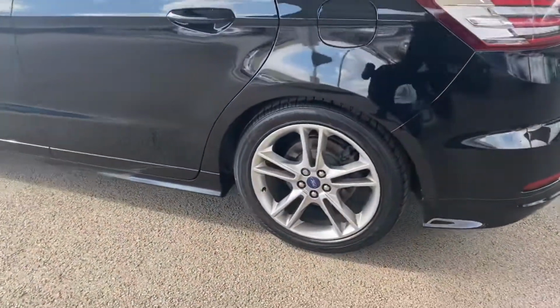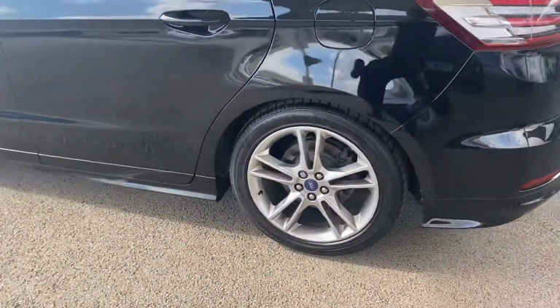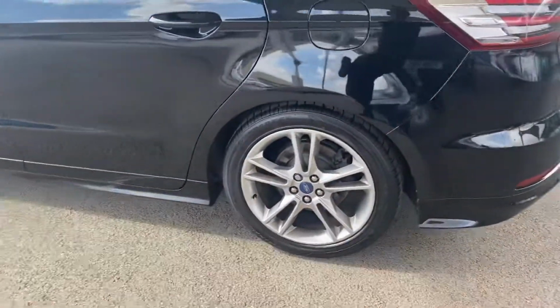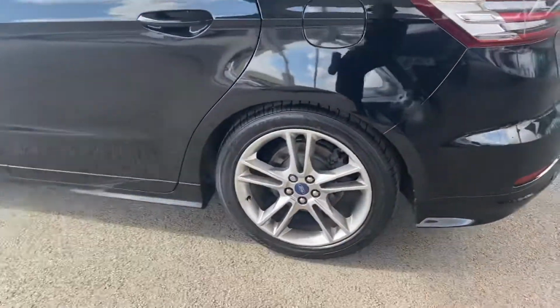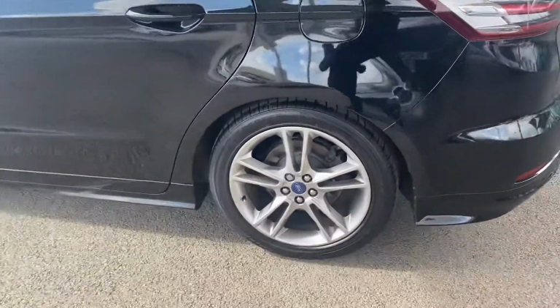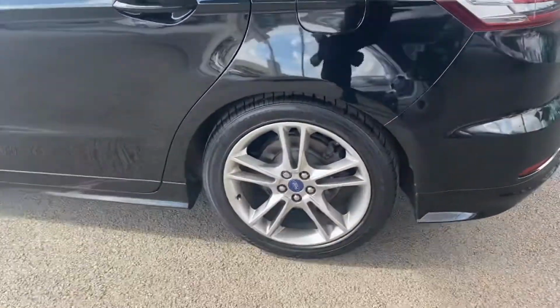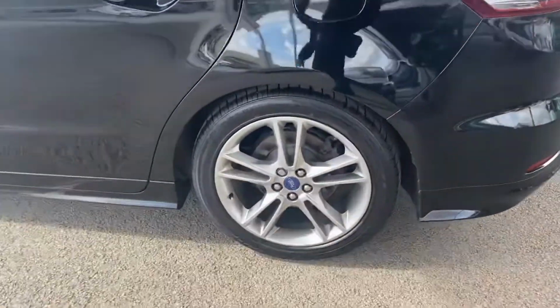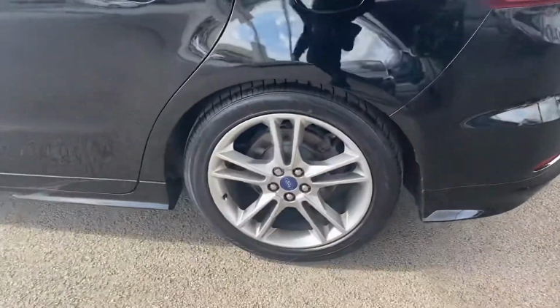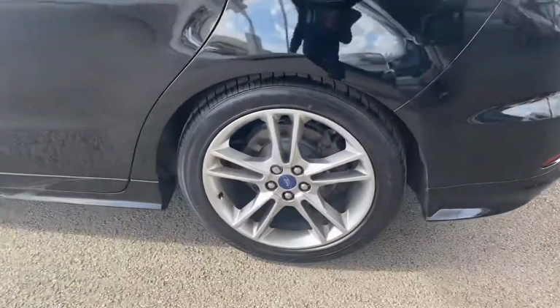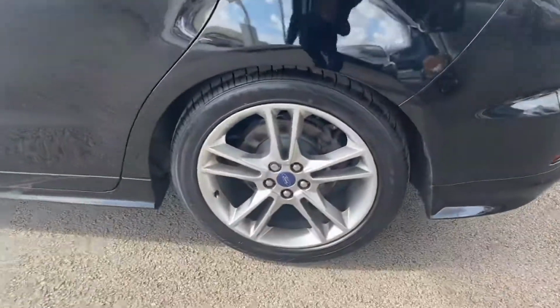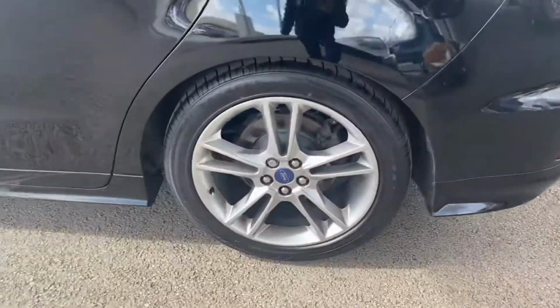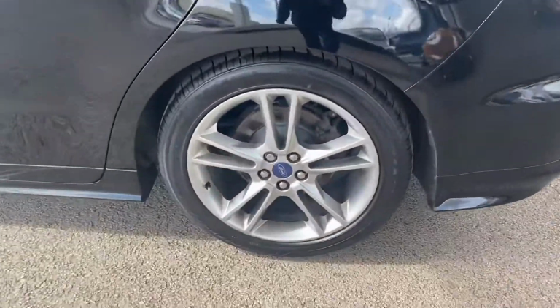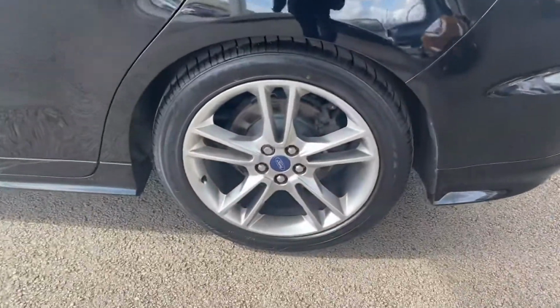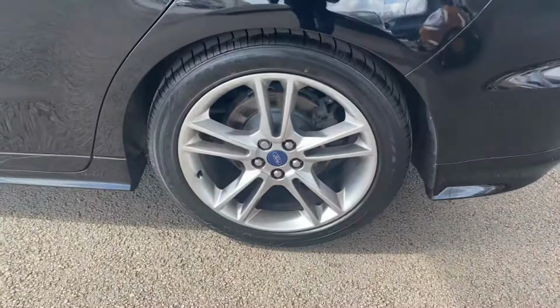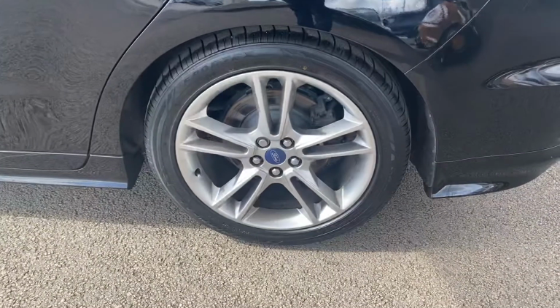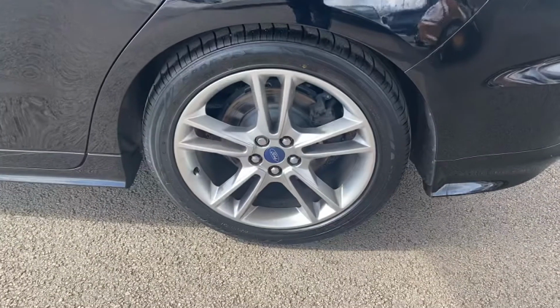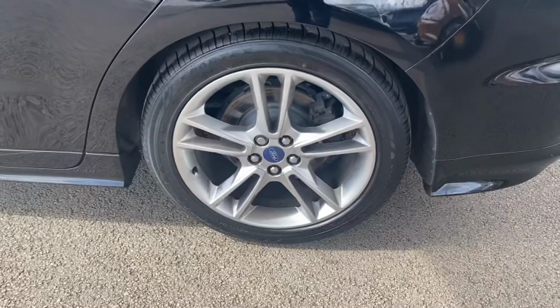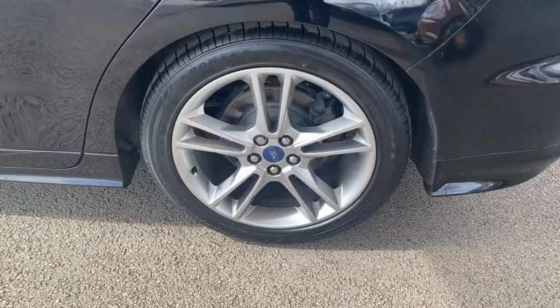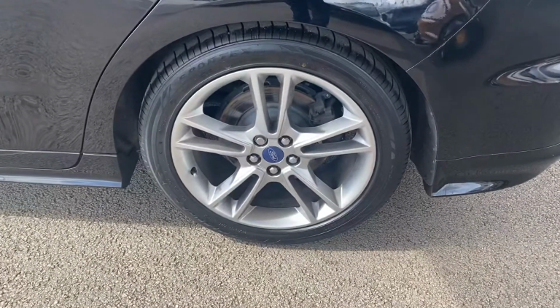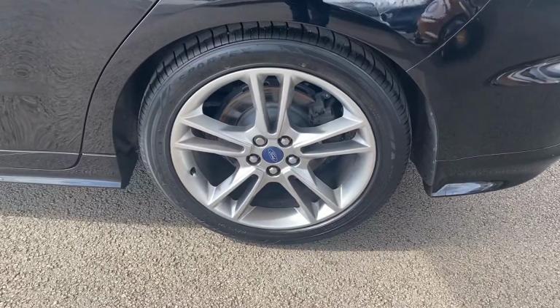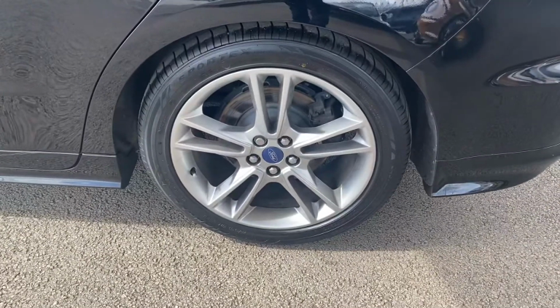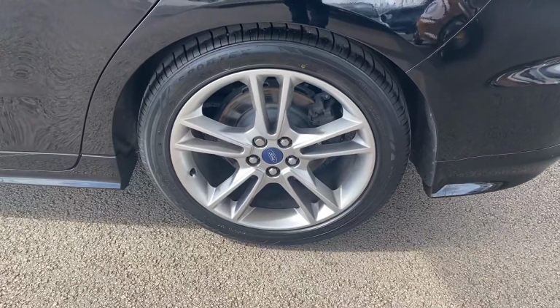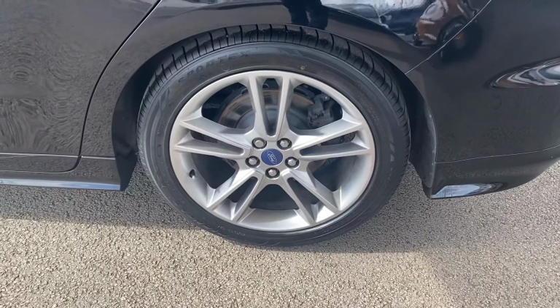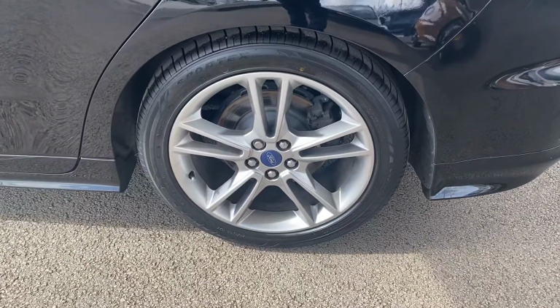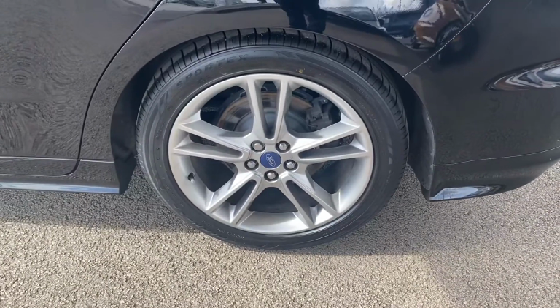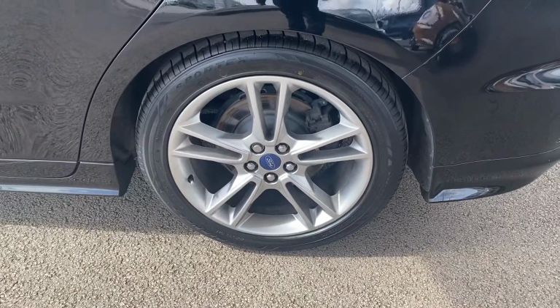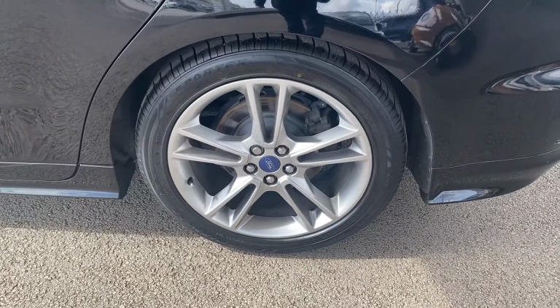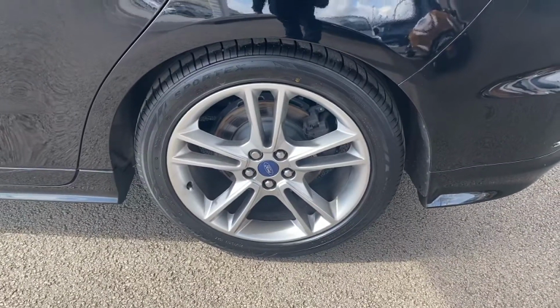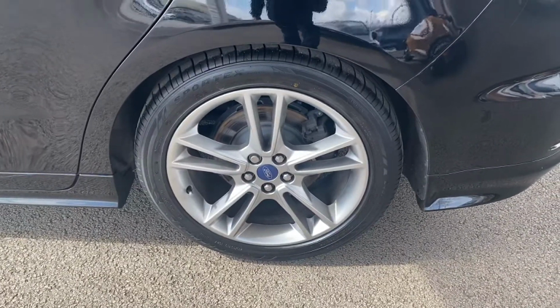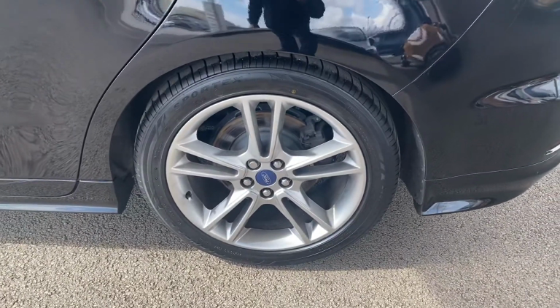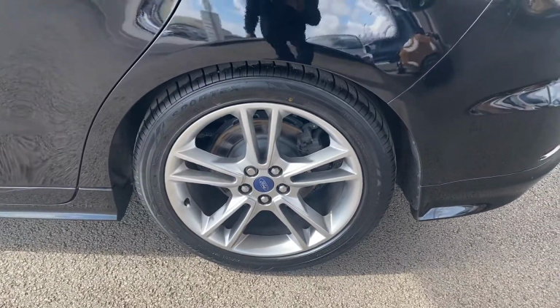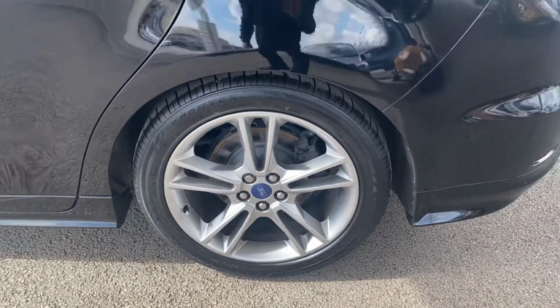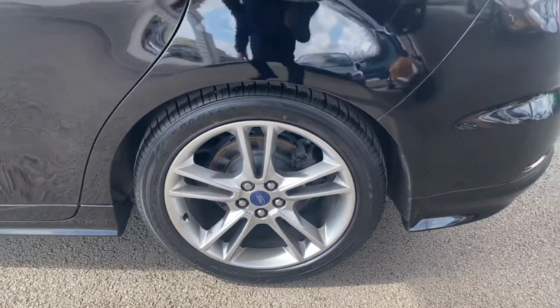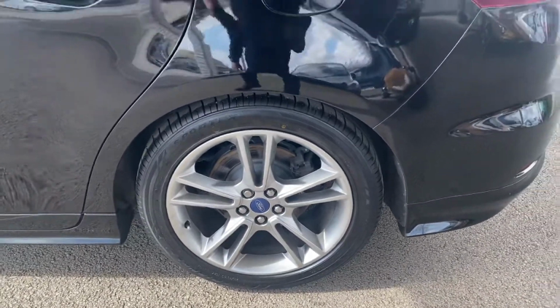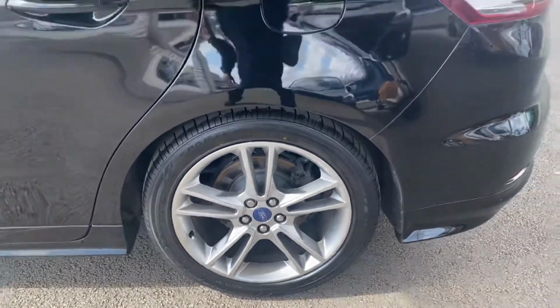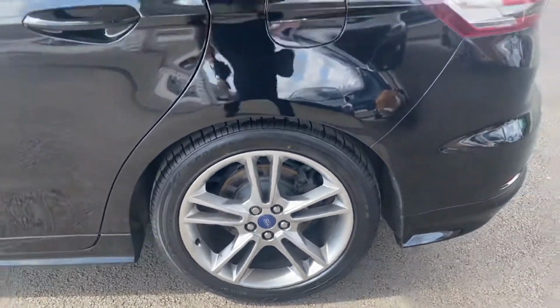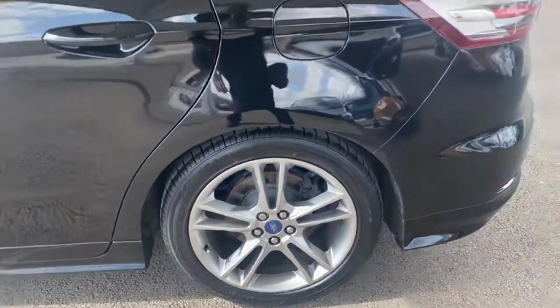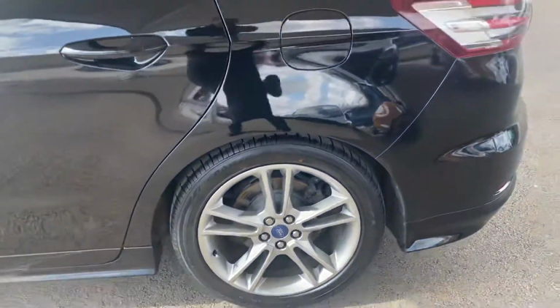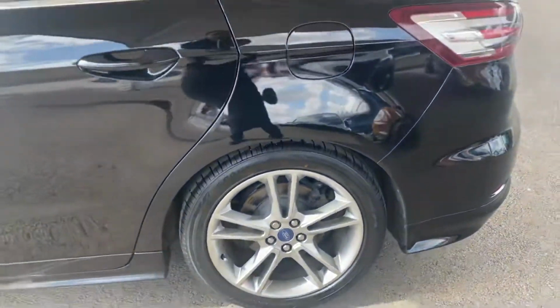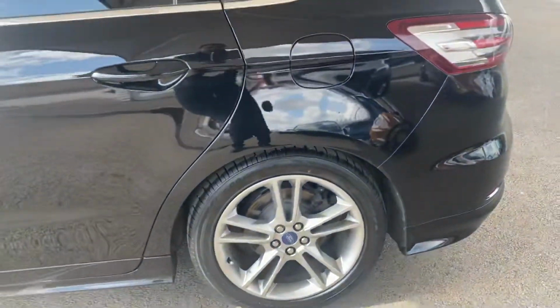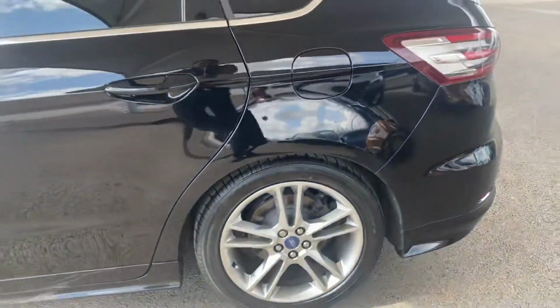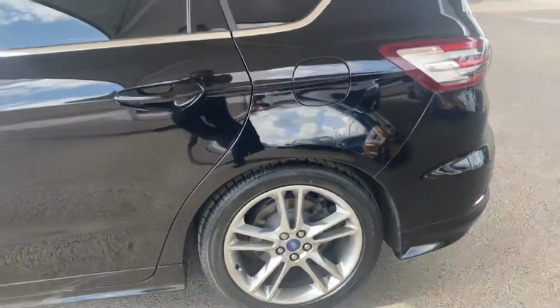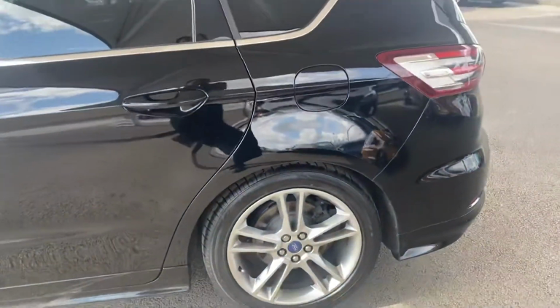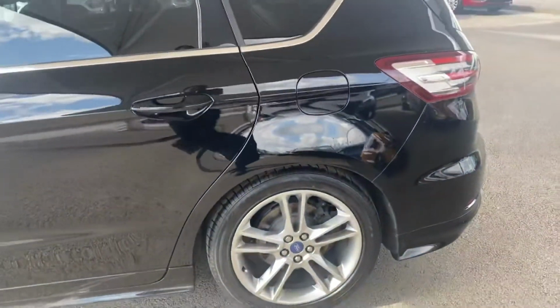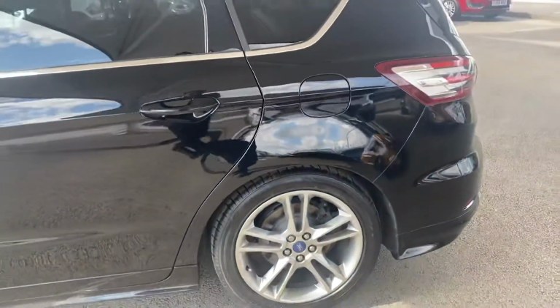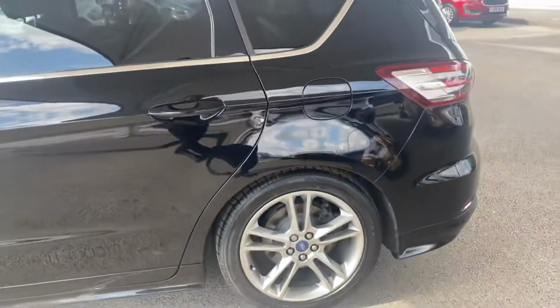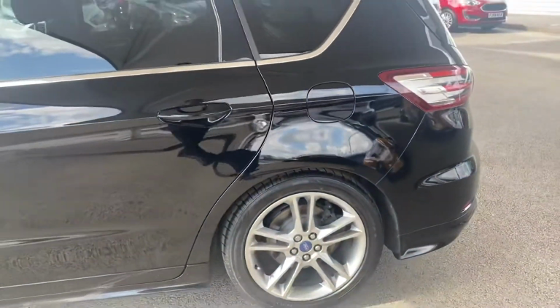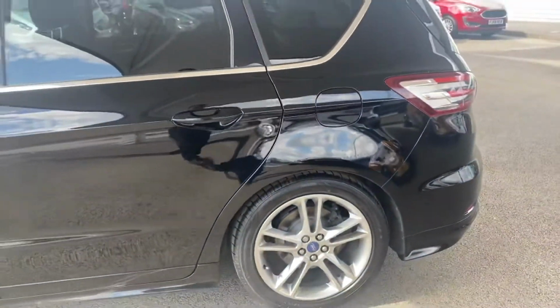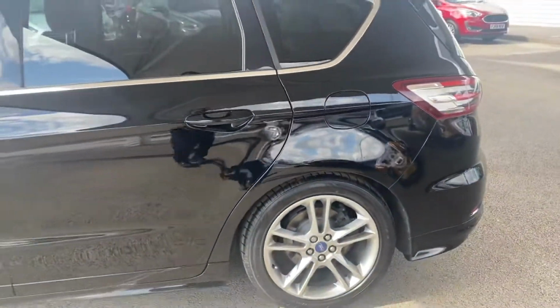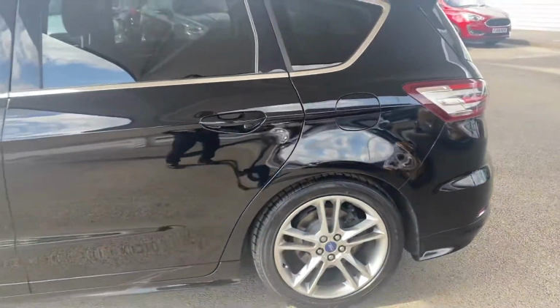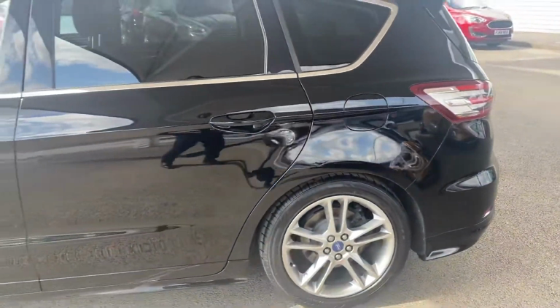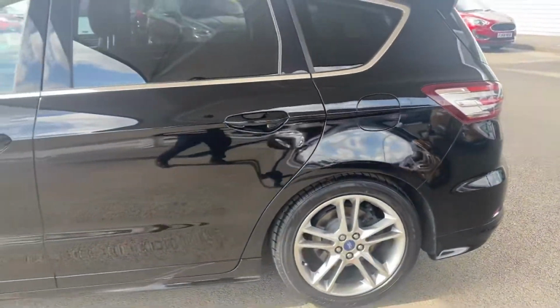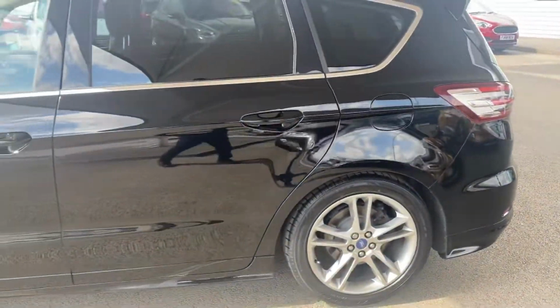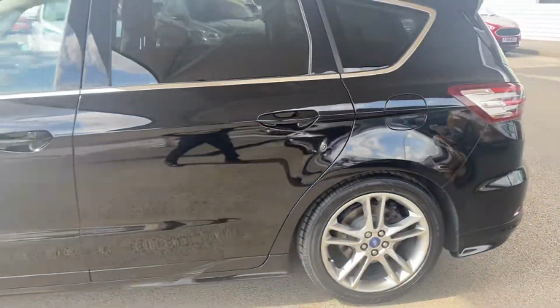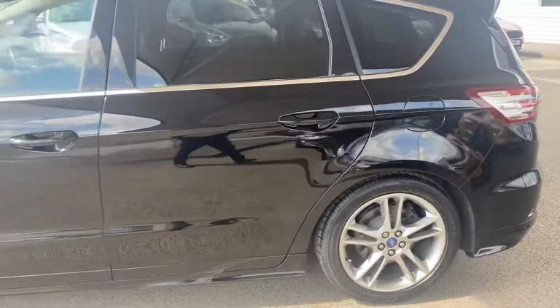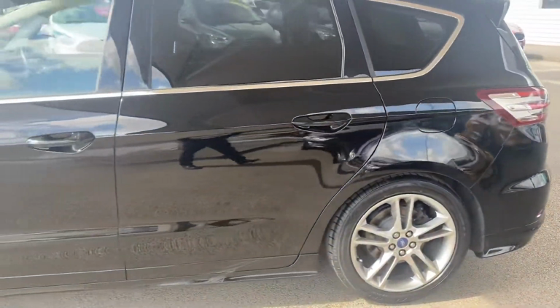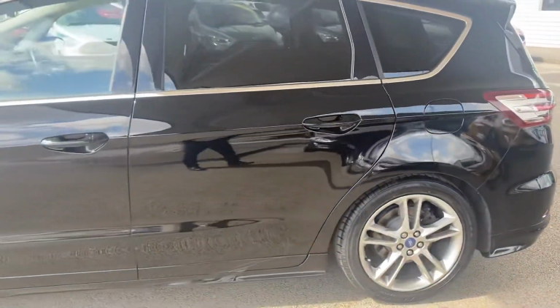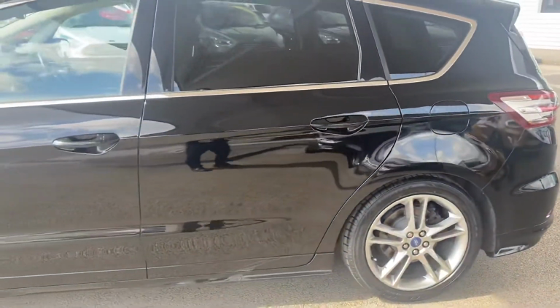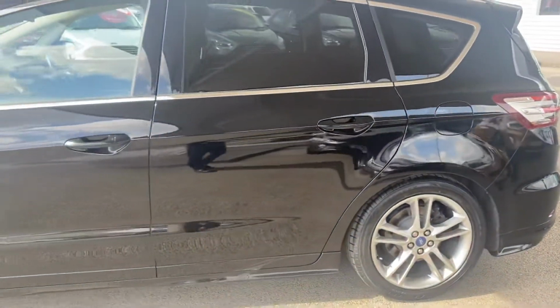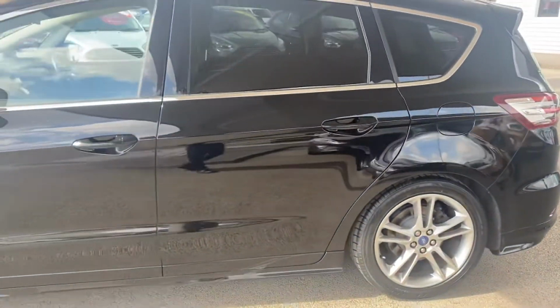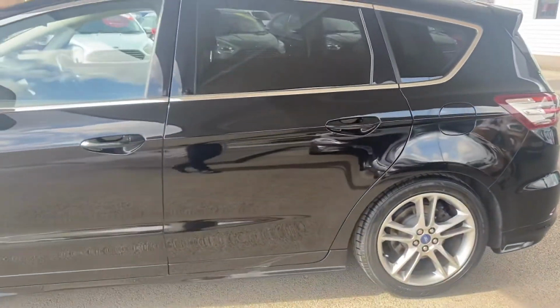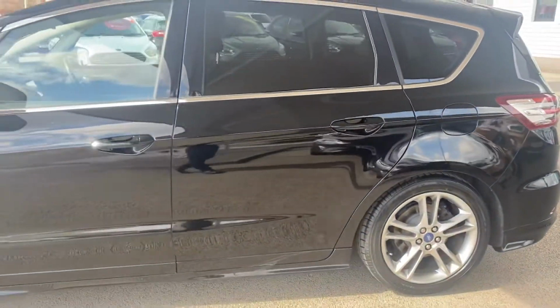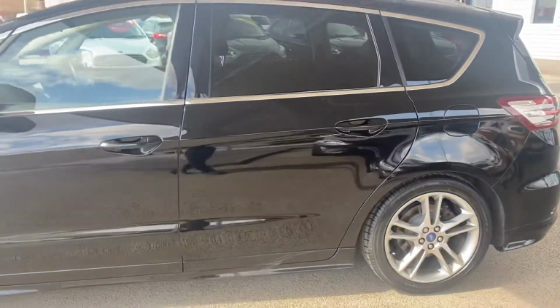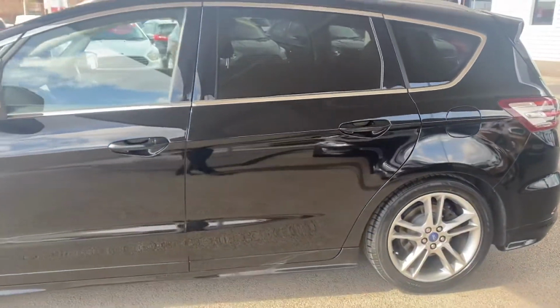Now, passenger side wheels — very good, no marks, no scratches, no curbs.